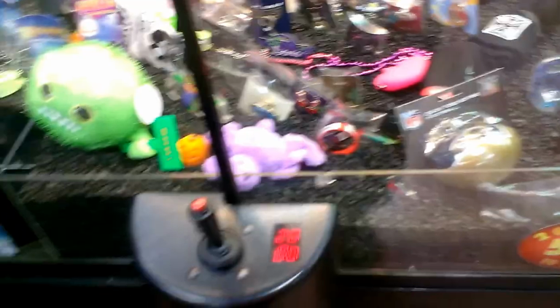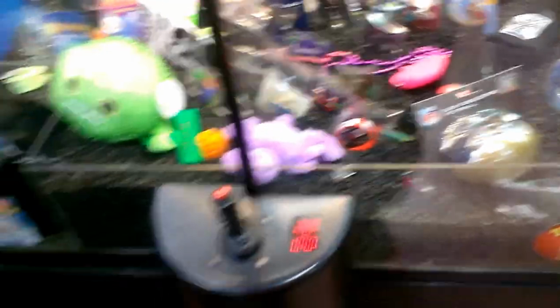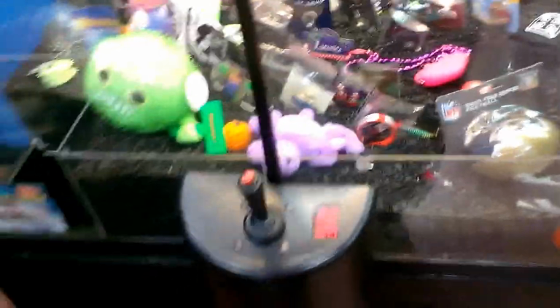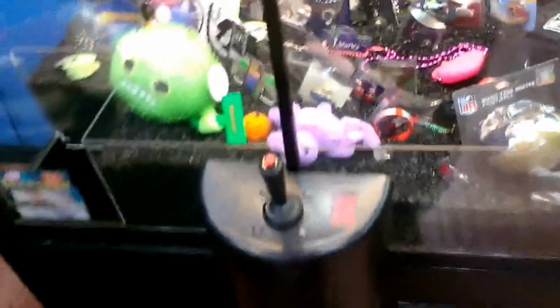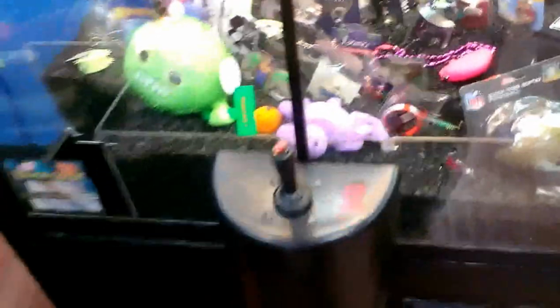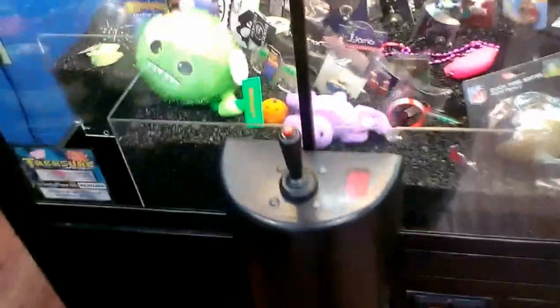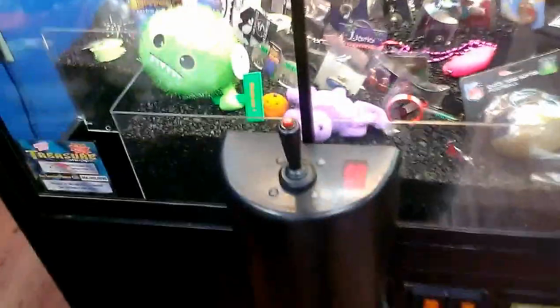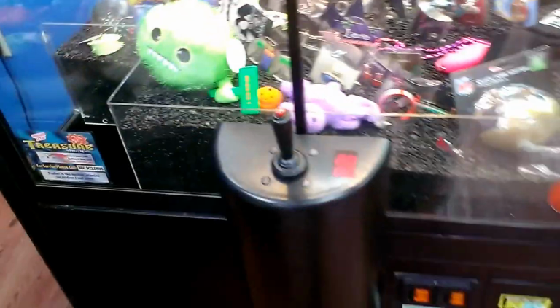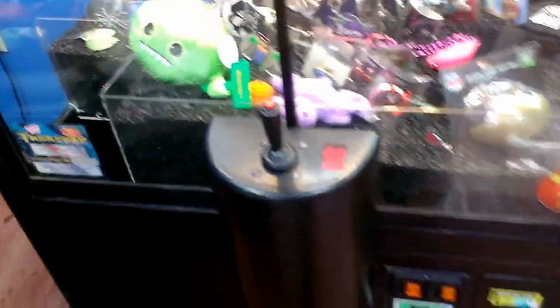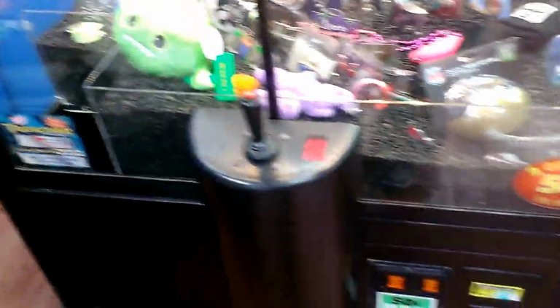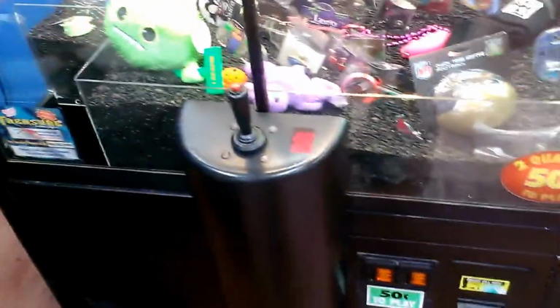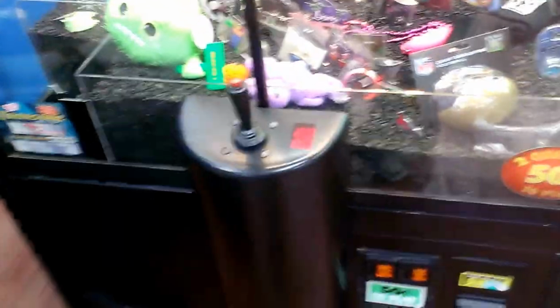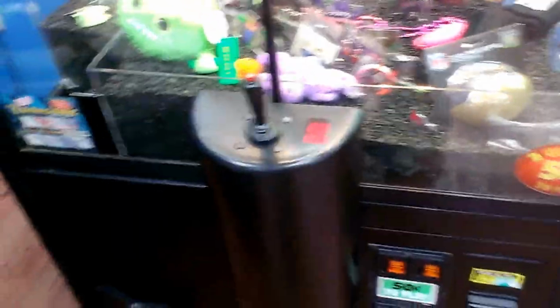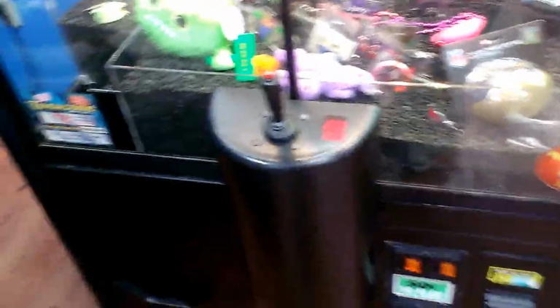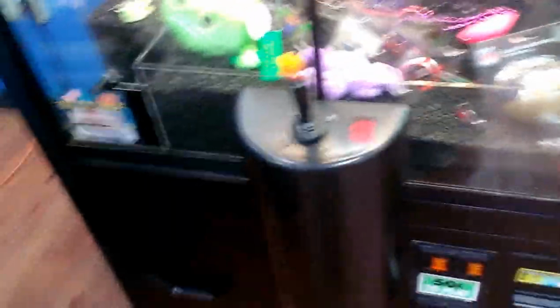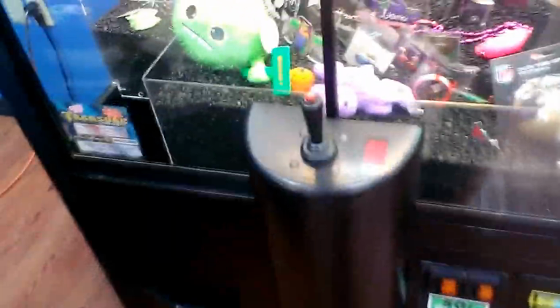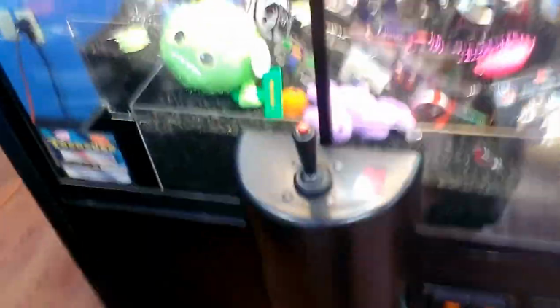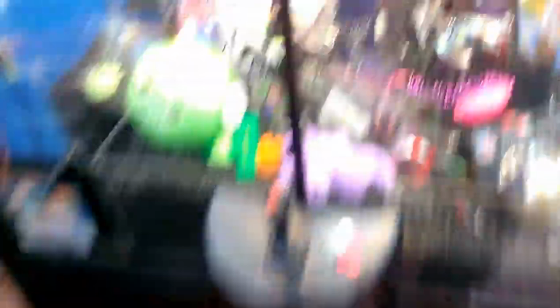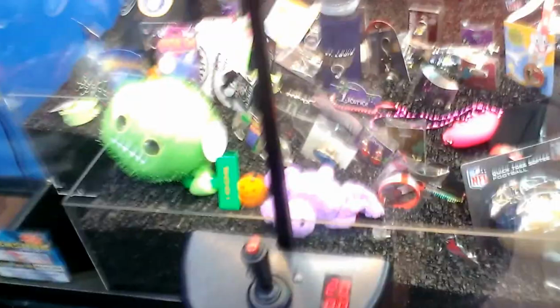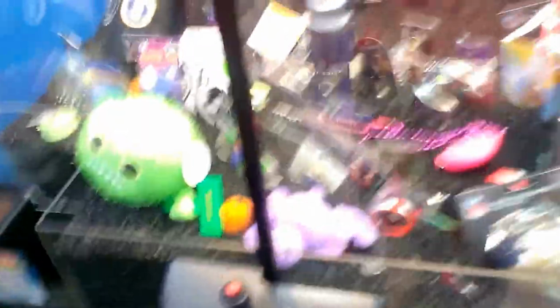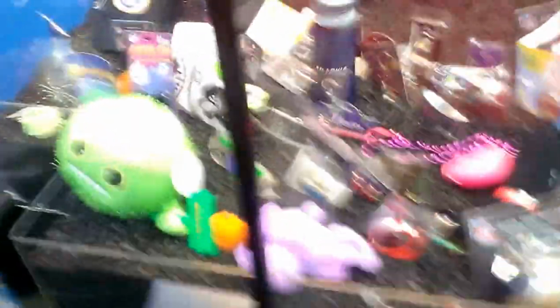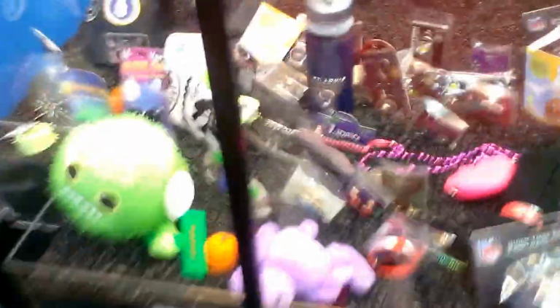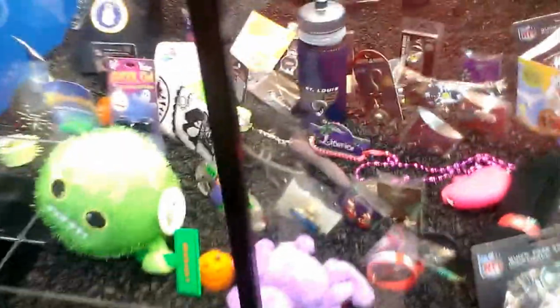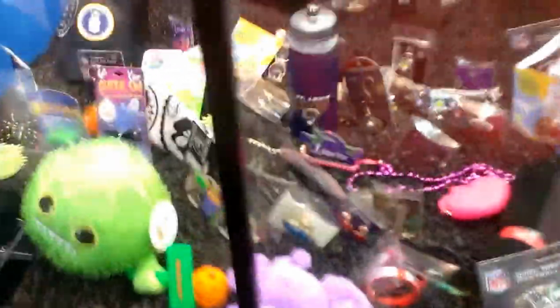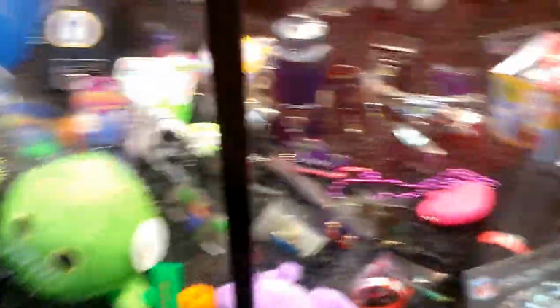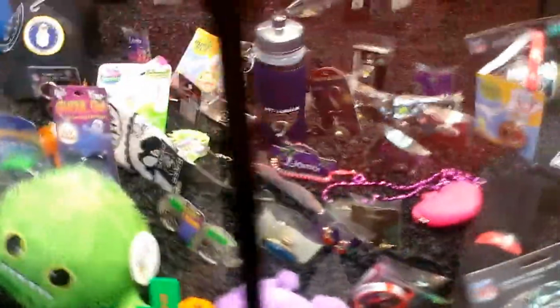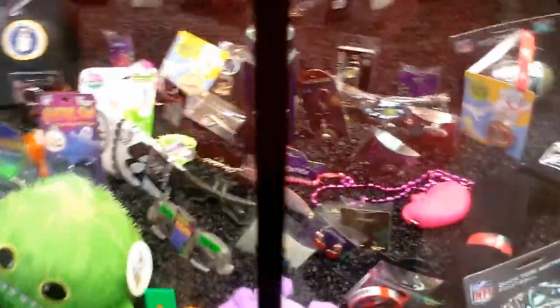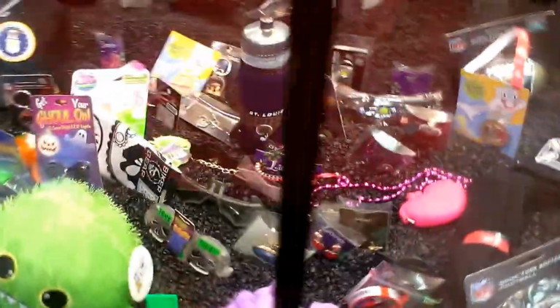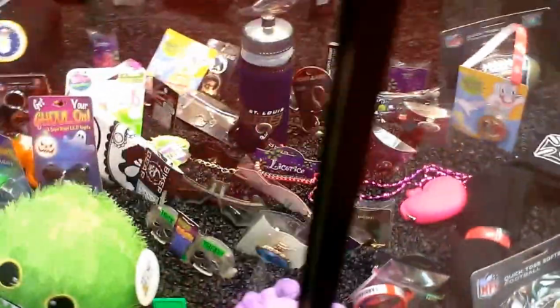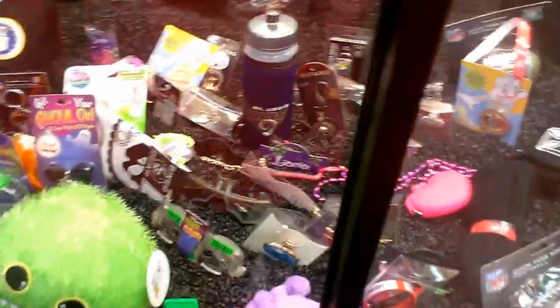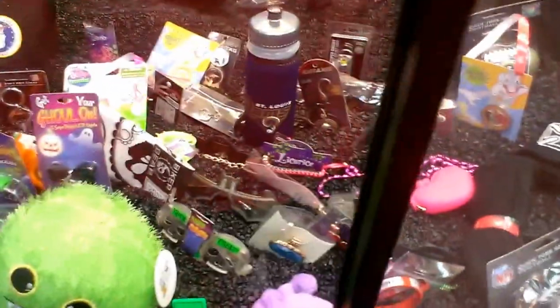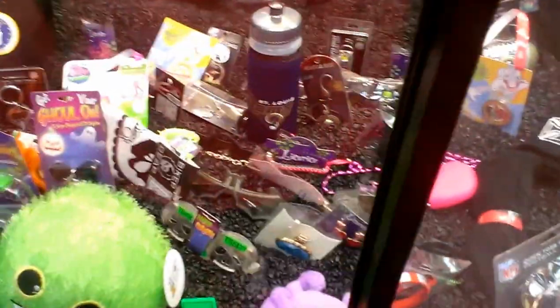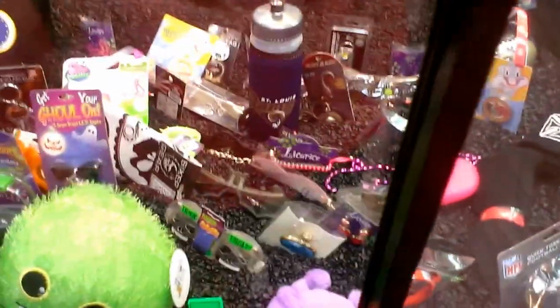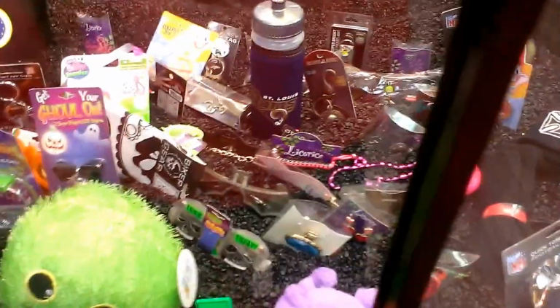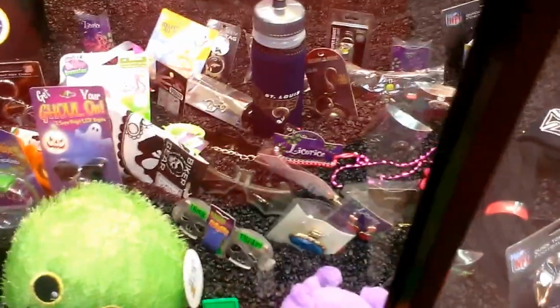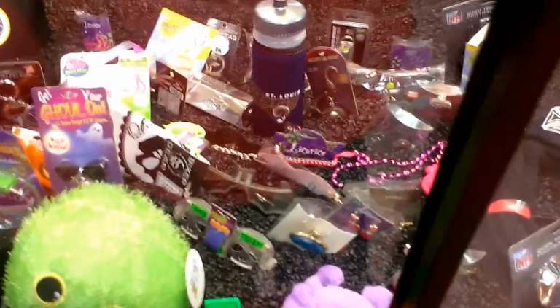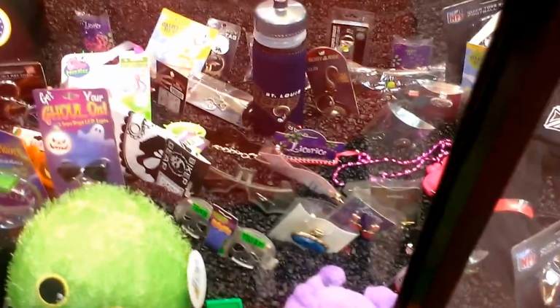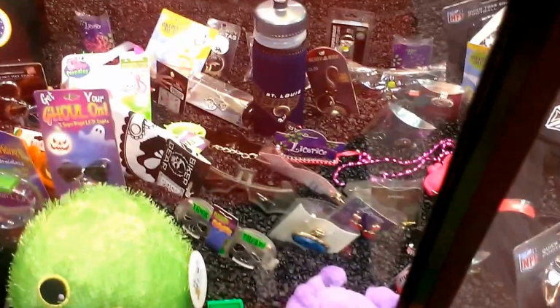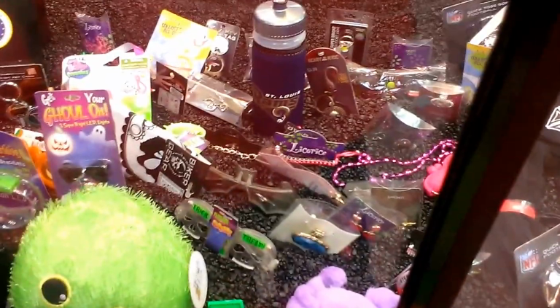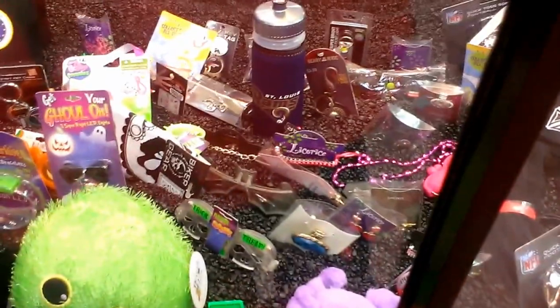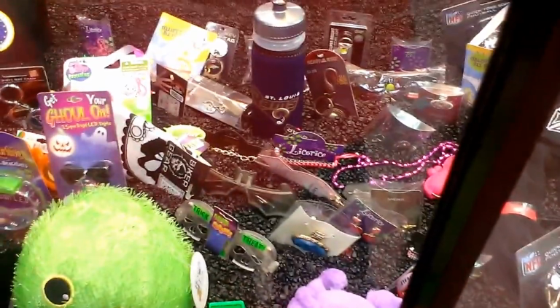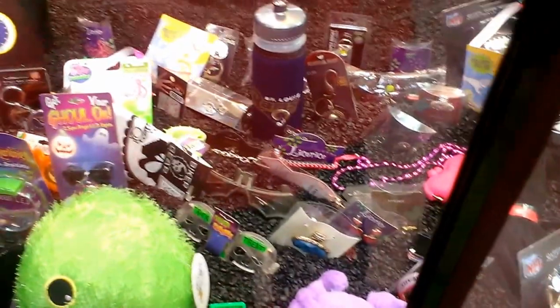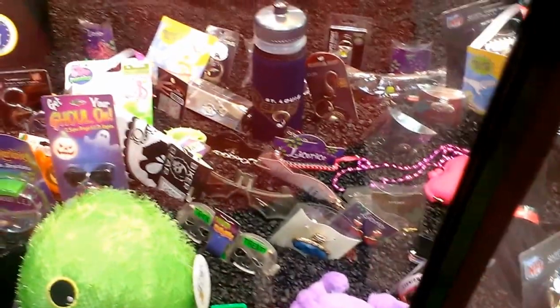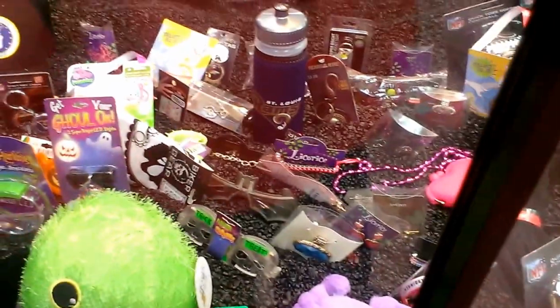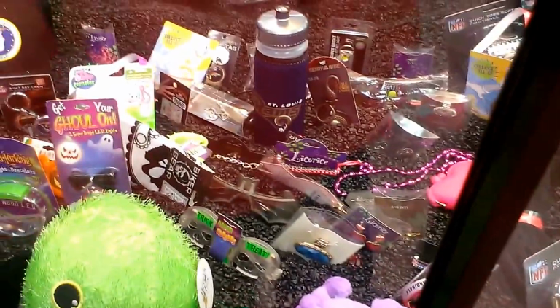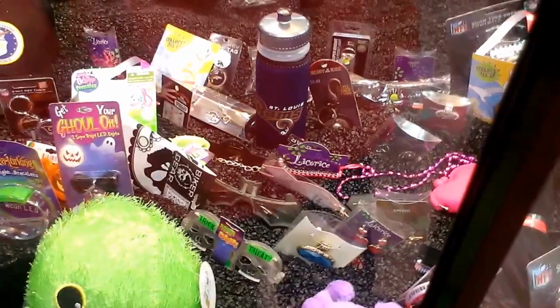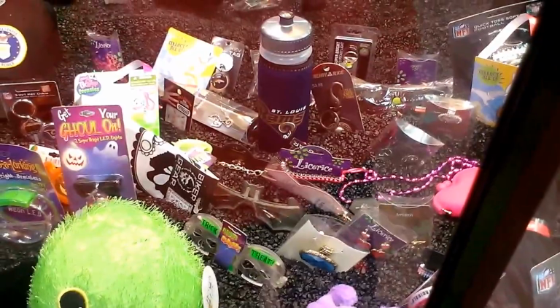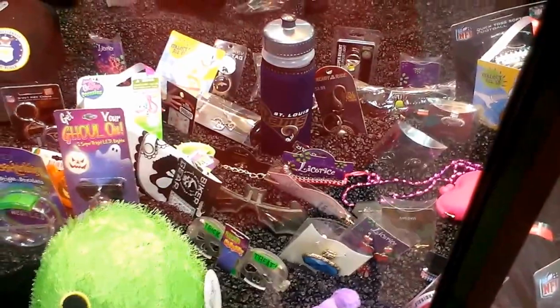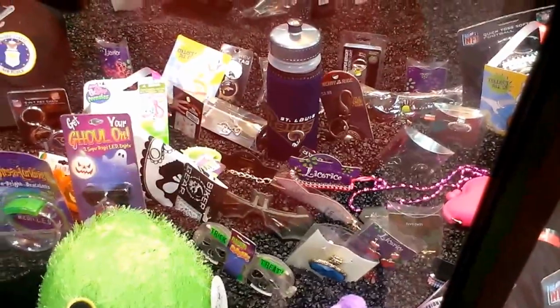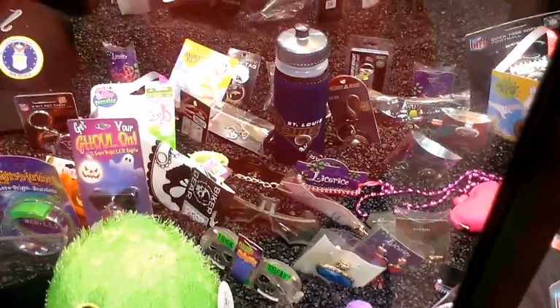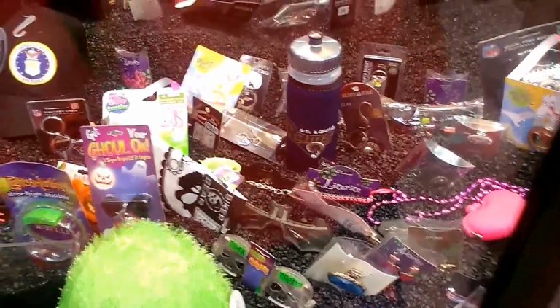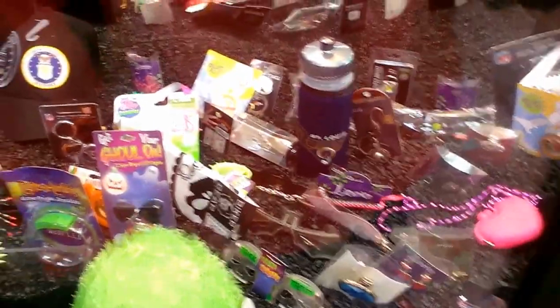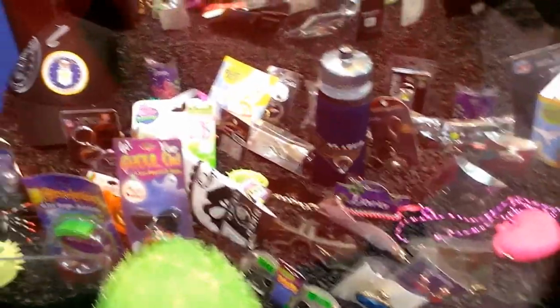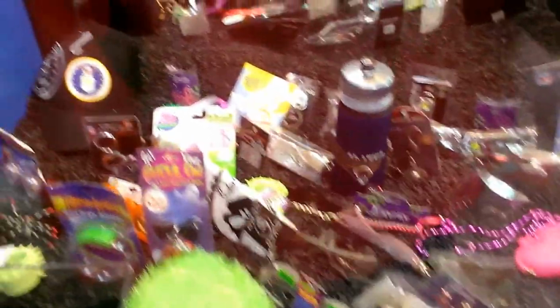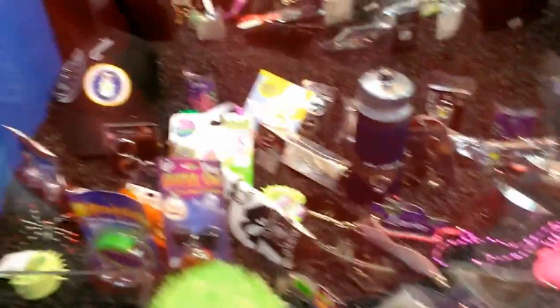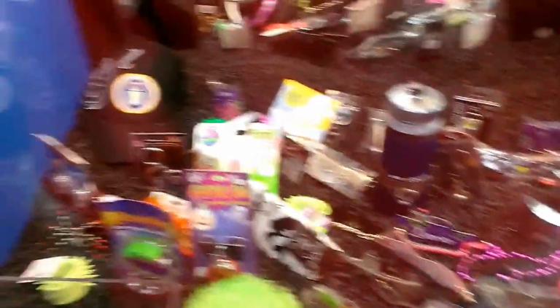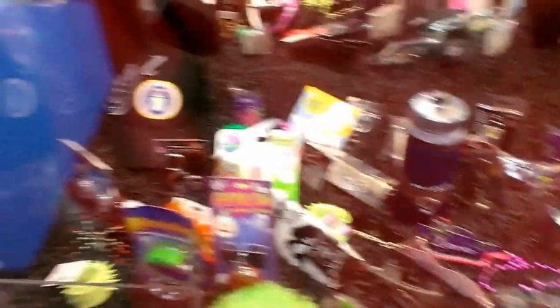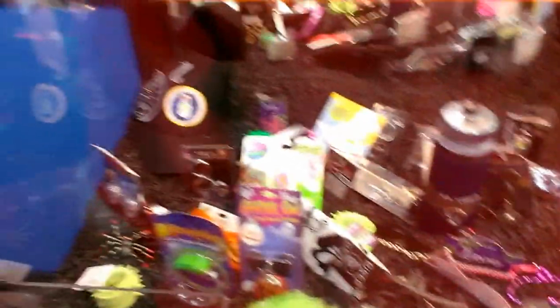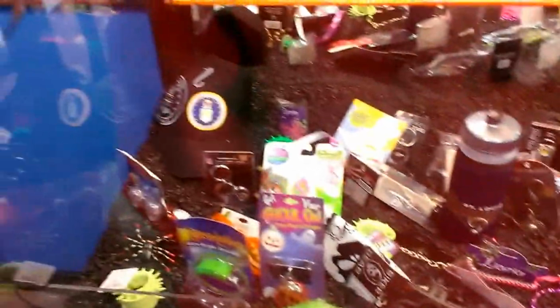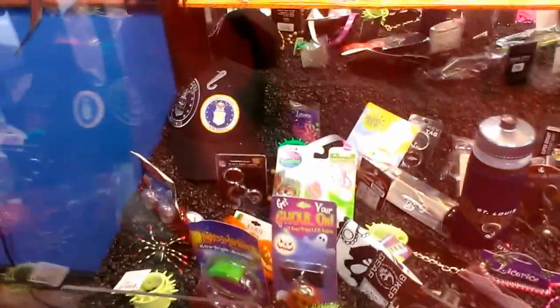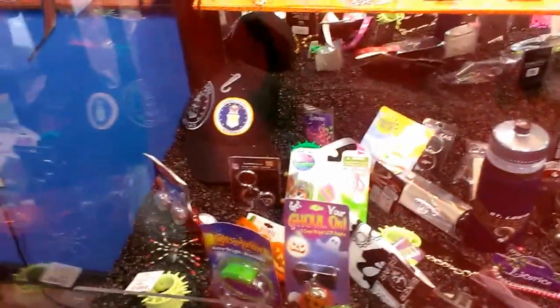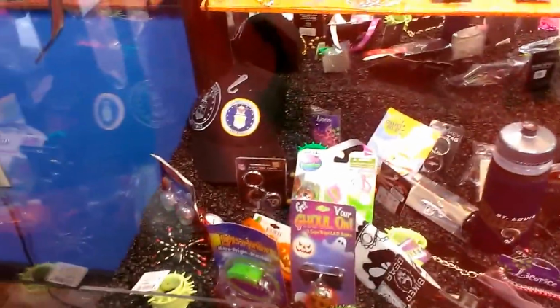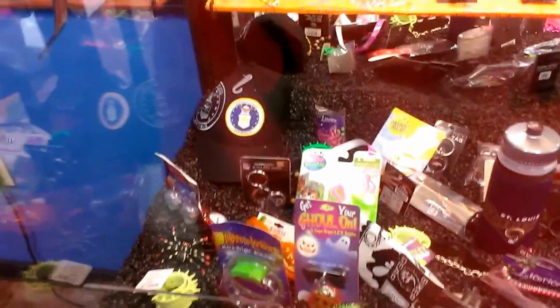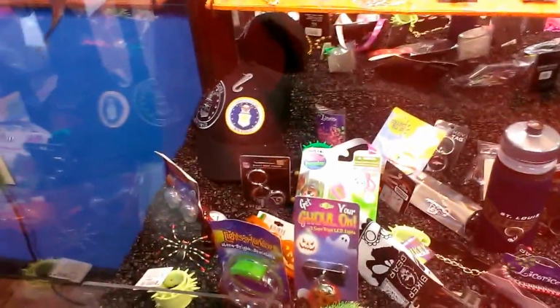Alright, I'm going to do another episode of Journey to the Vandalia Claw Machine. This will be episode number 46.